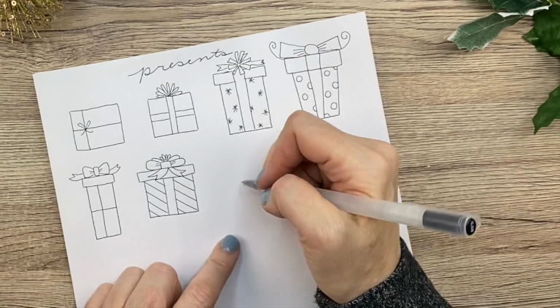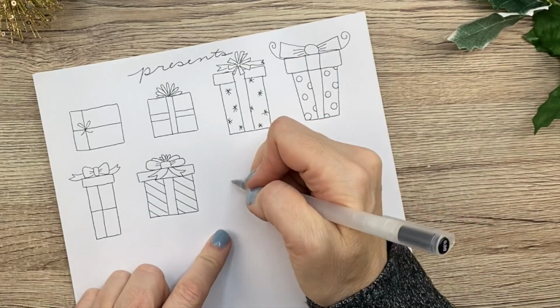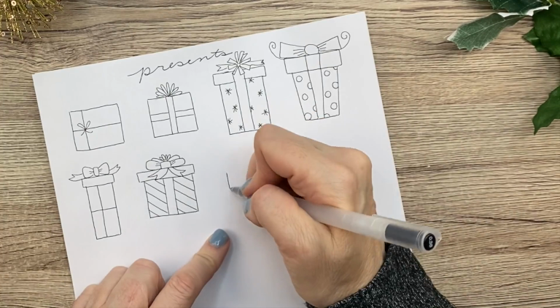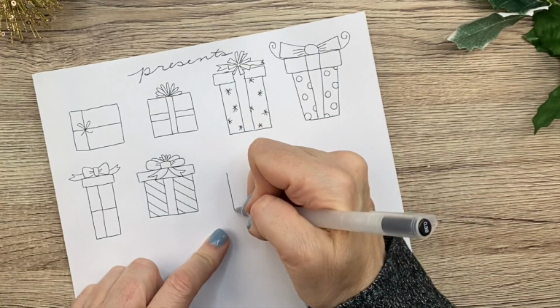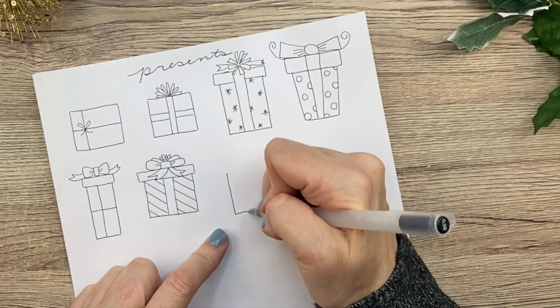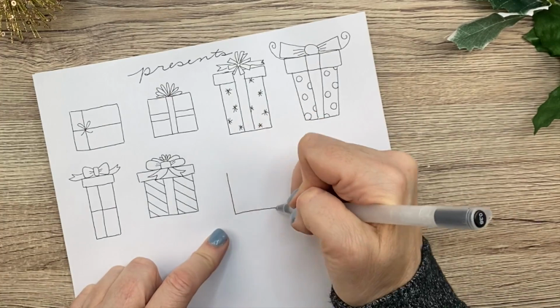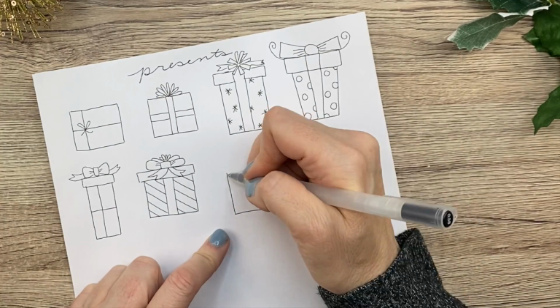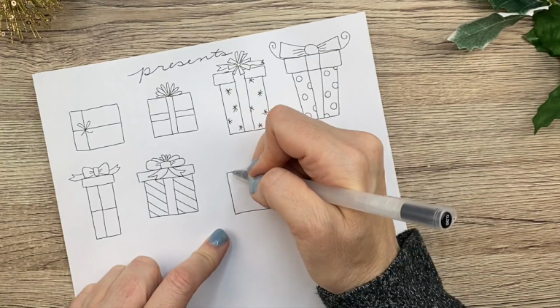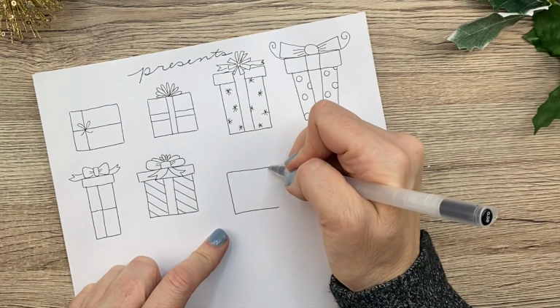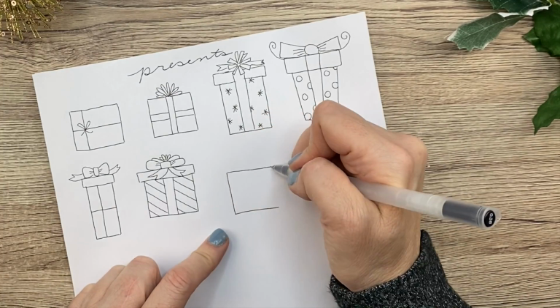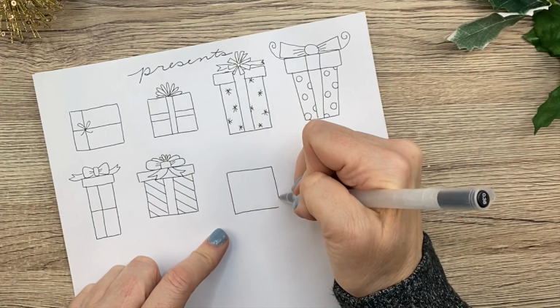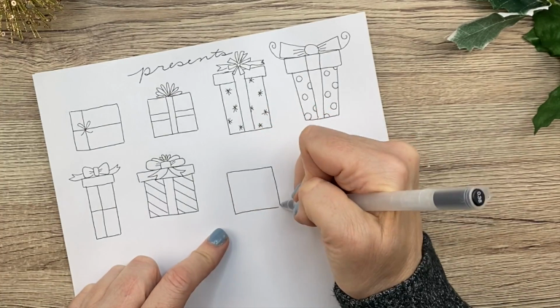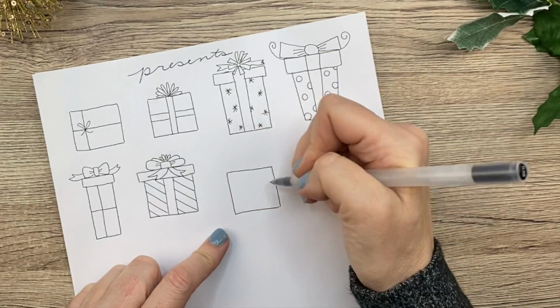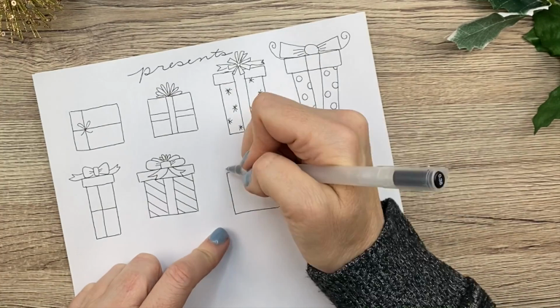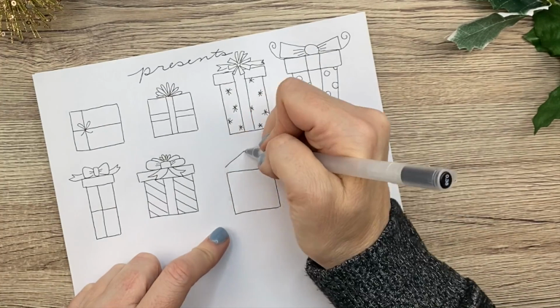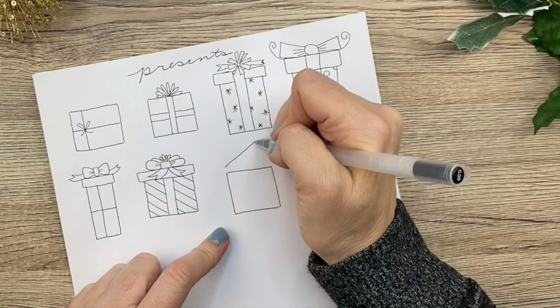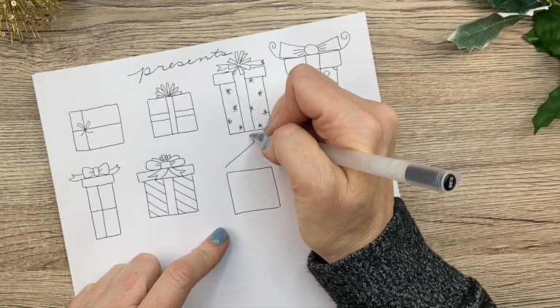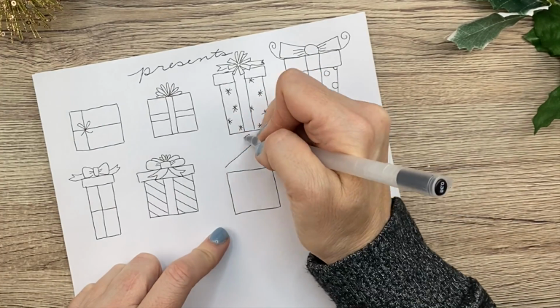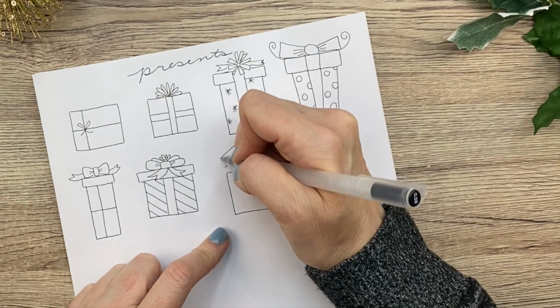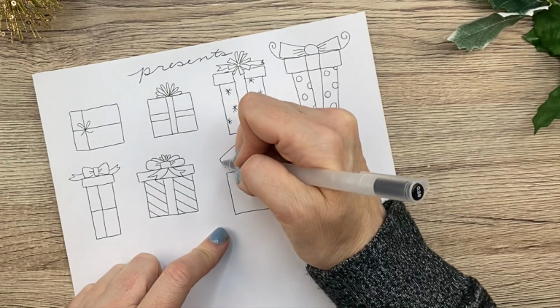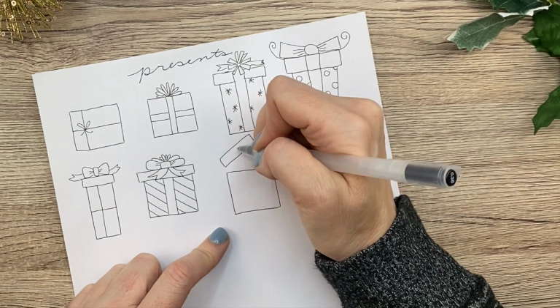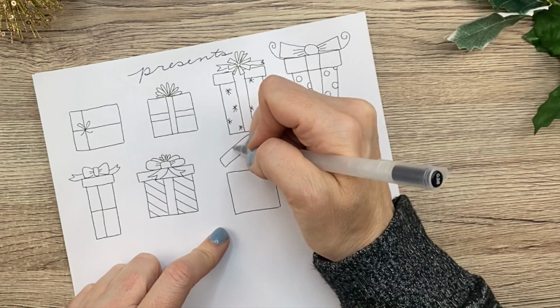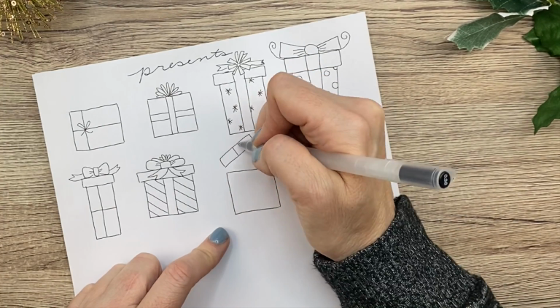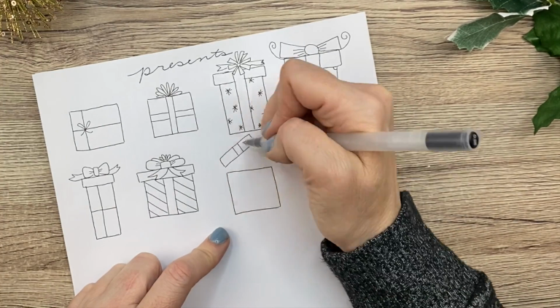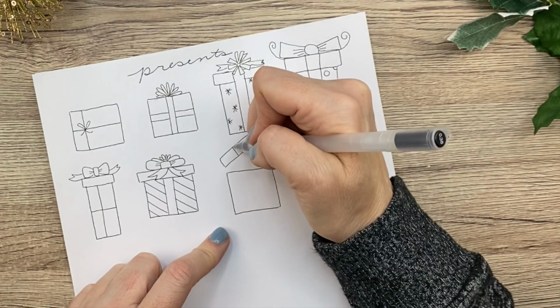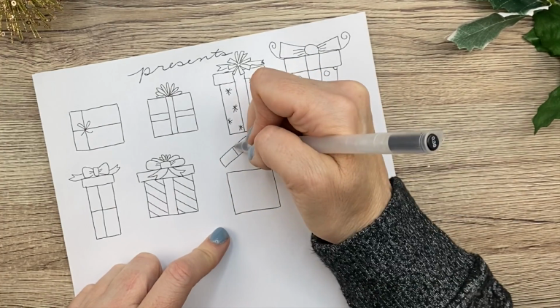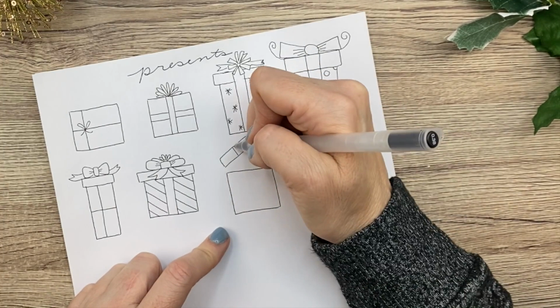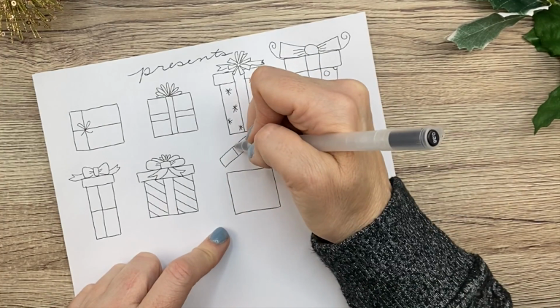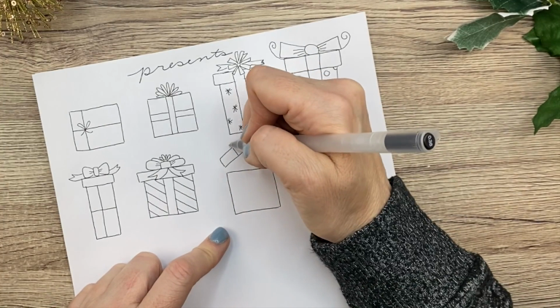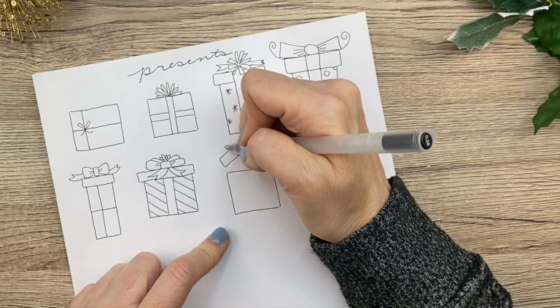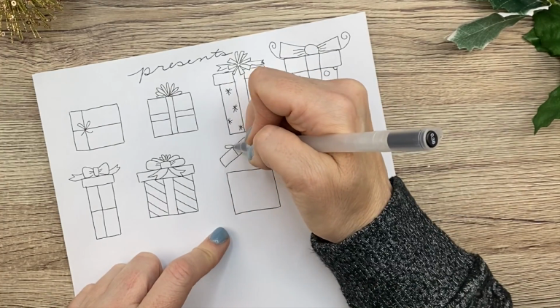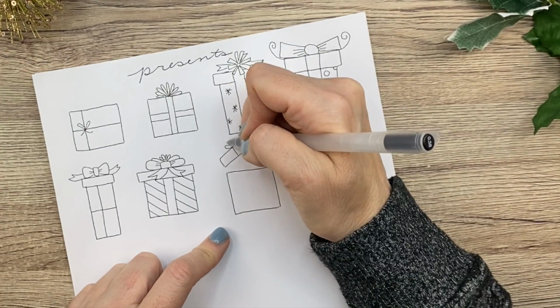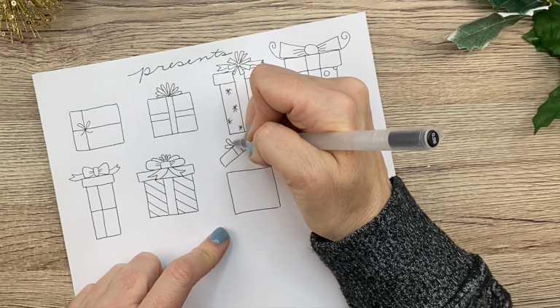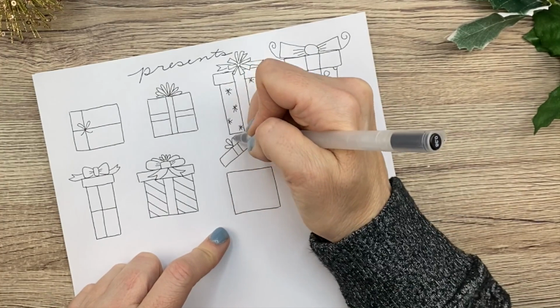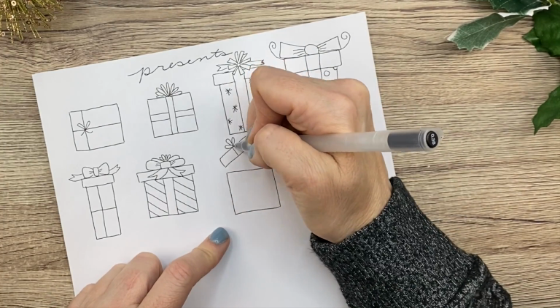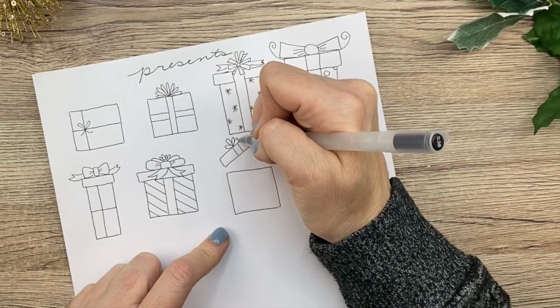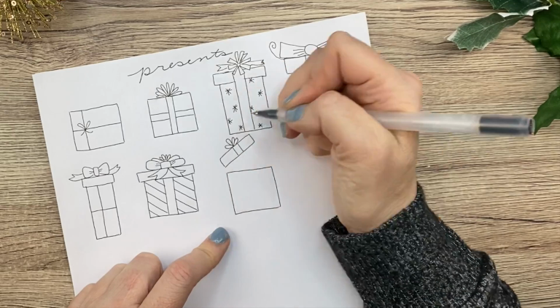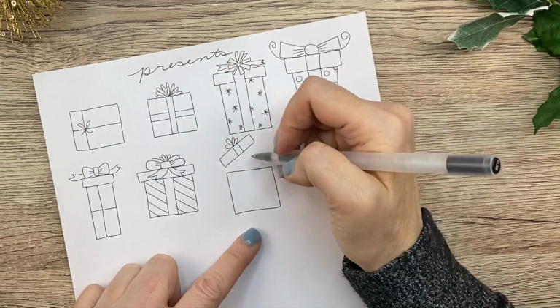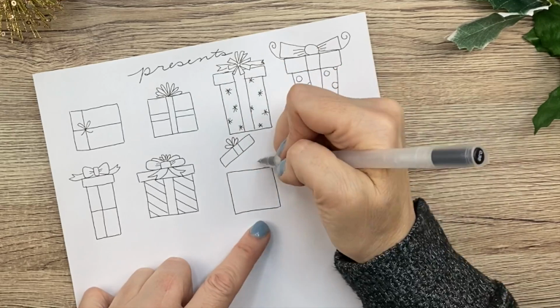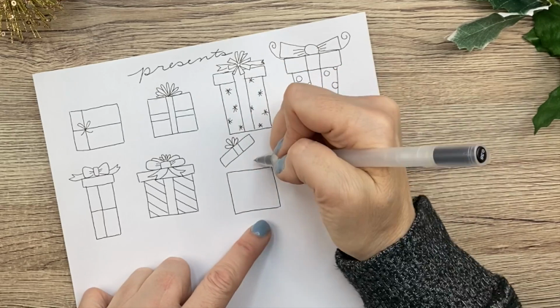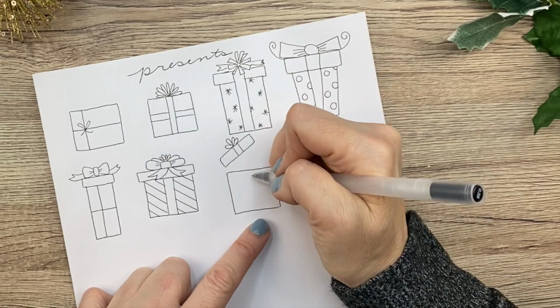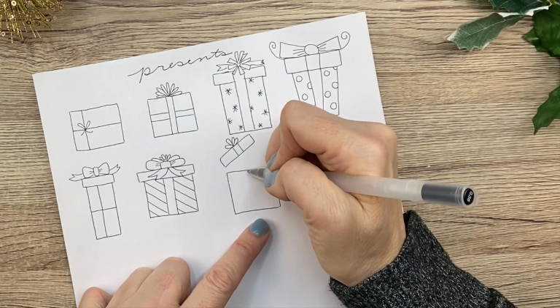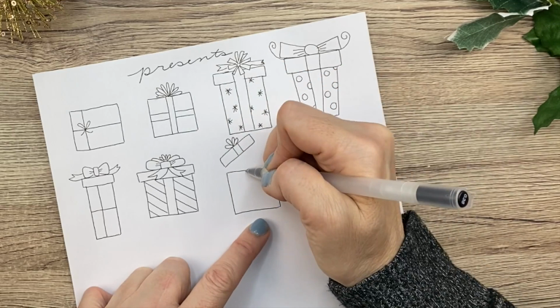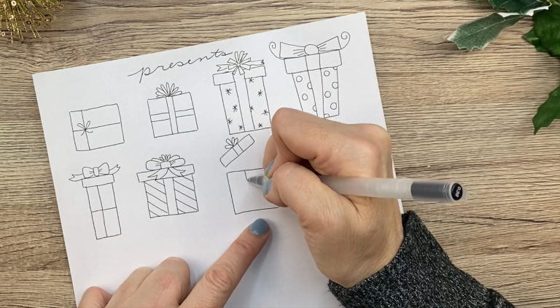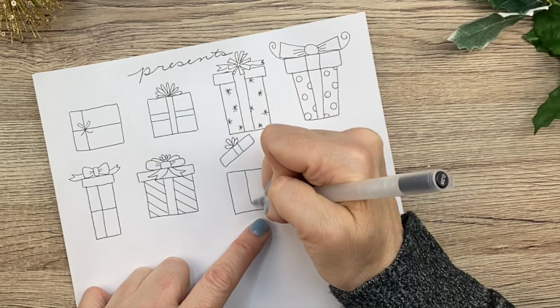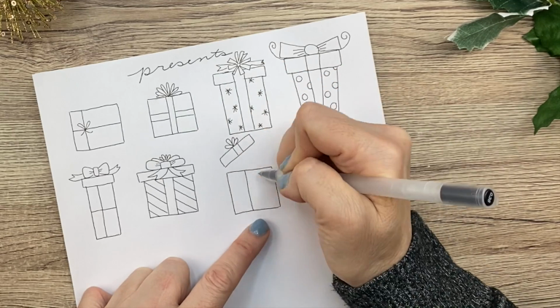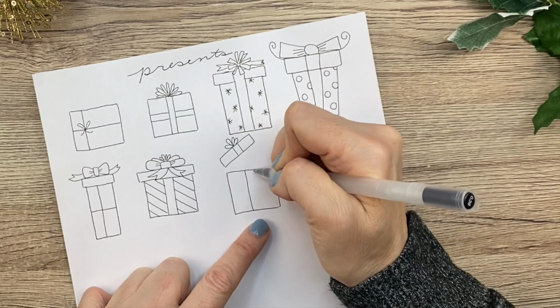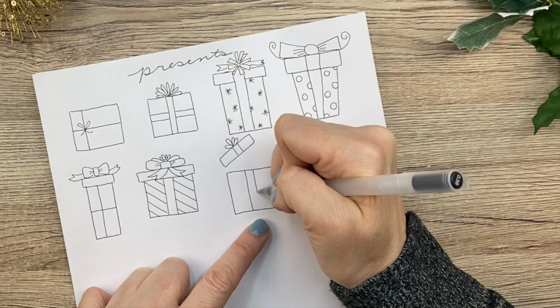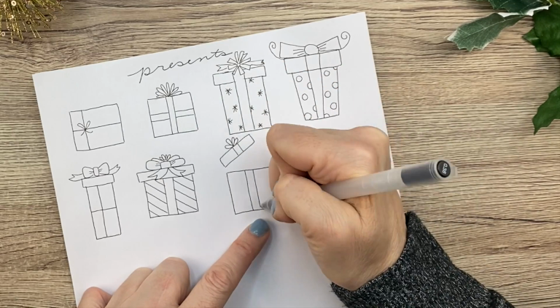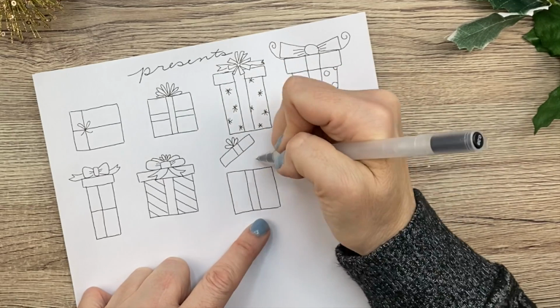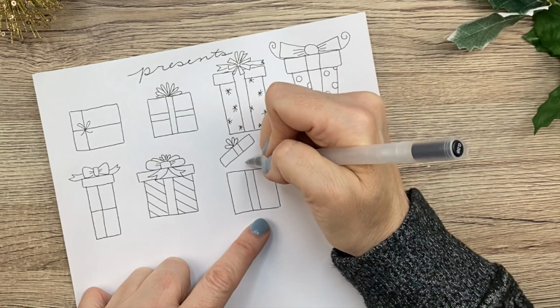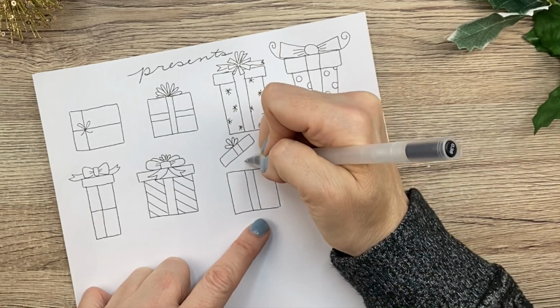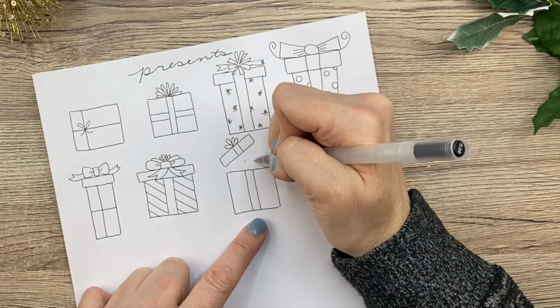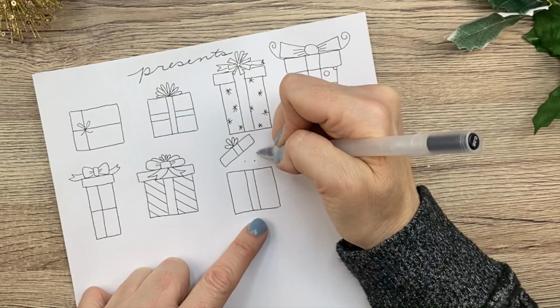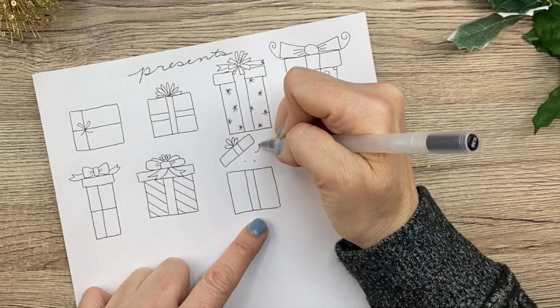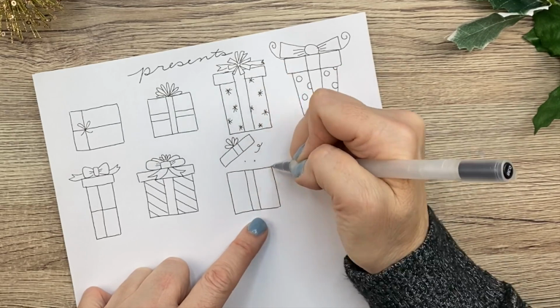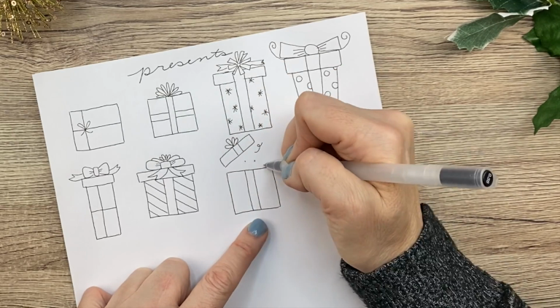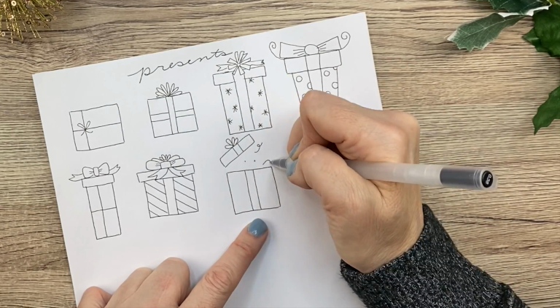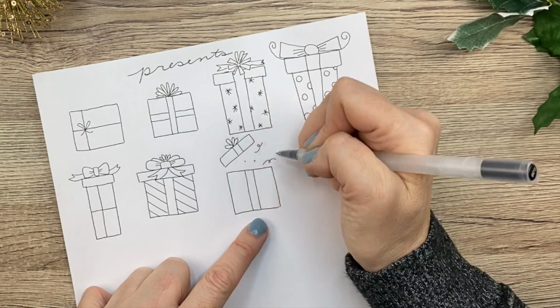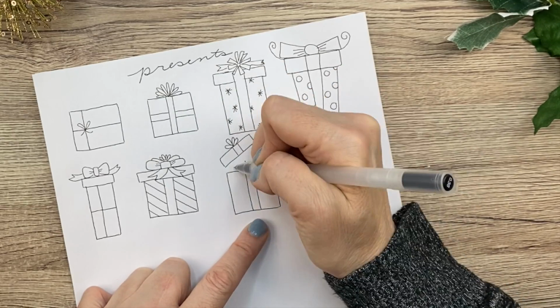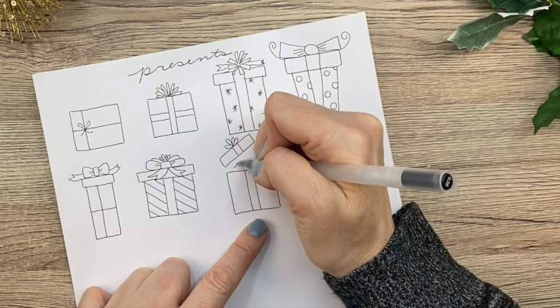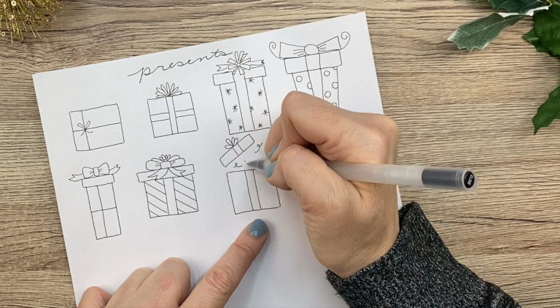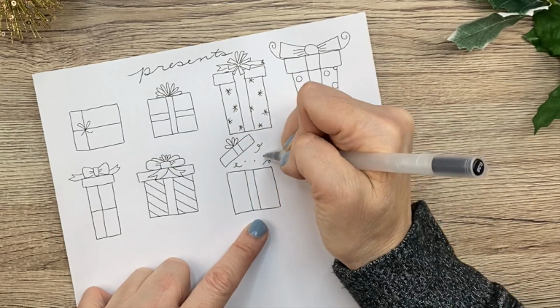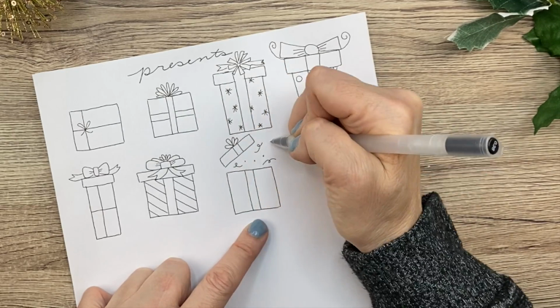Here's a fun one — just an open present with fun stuff coming out. Confetti, like yay, surprise!